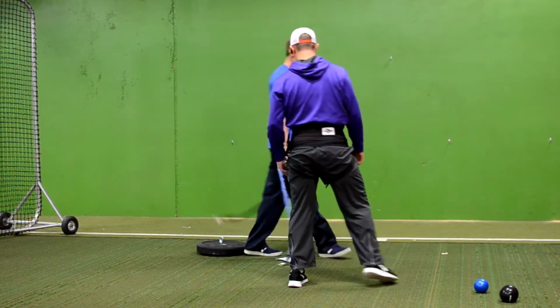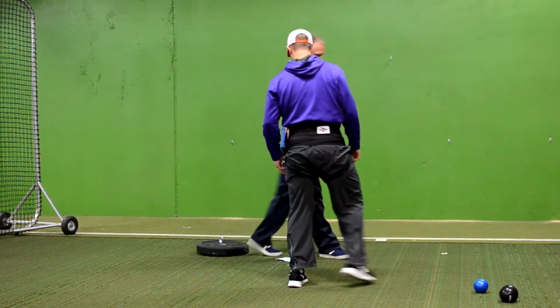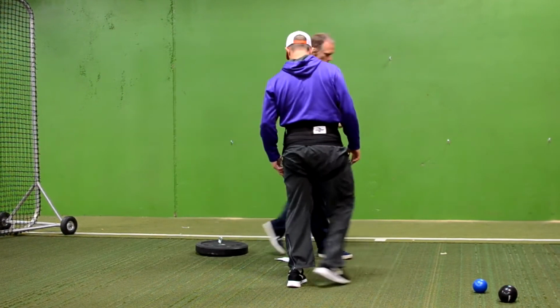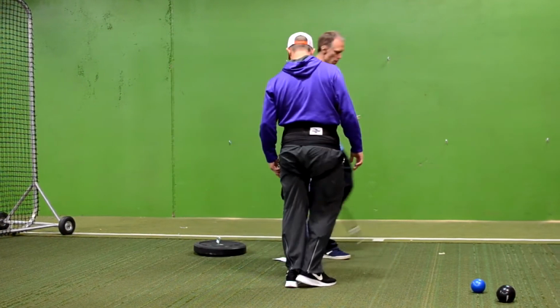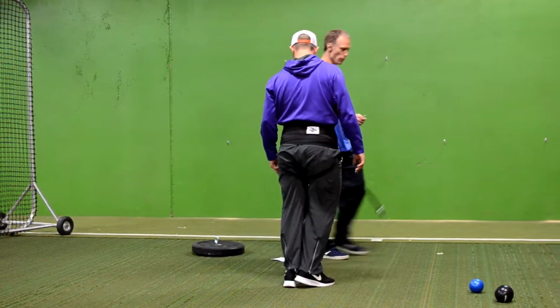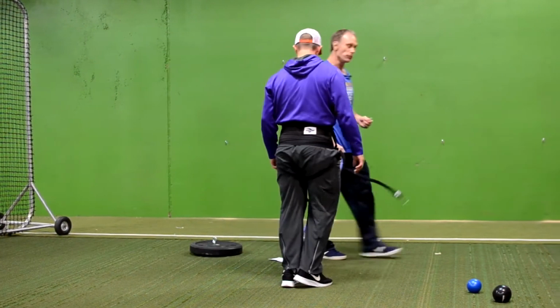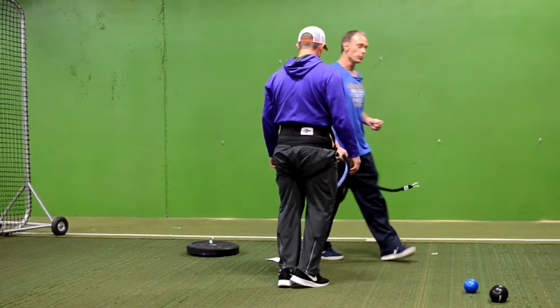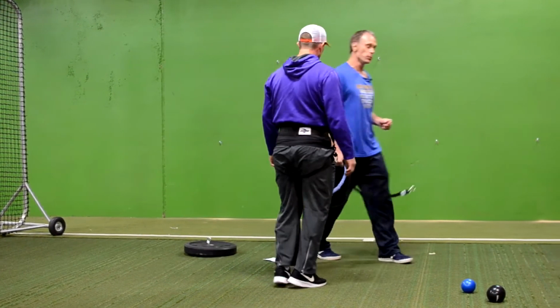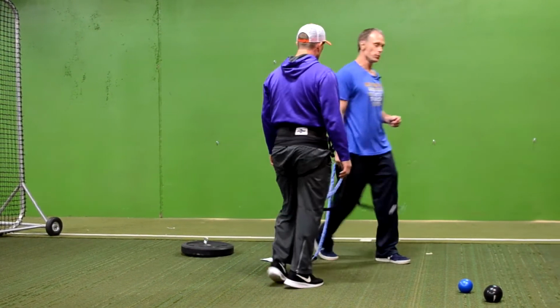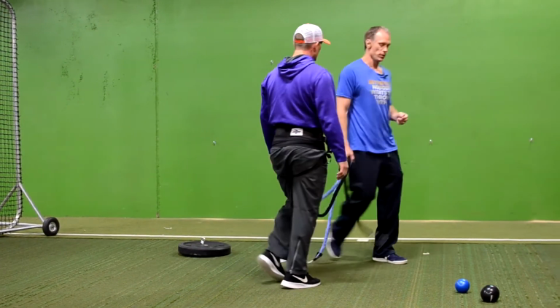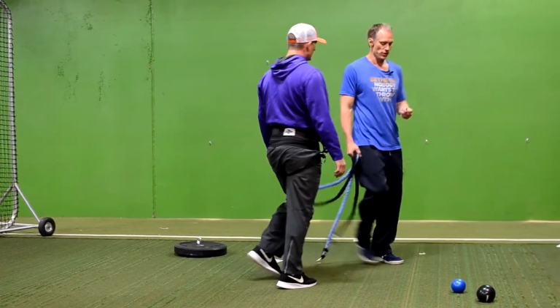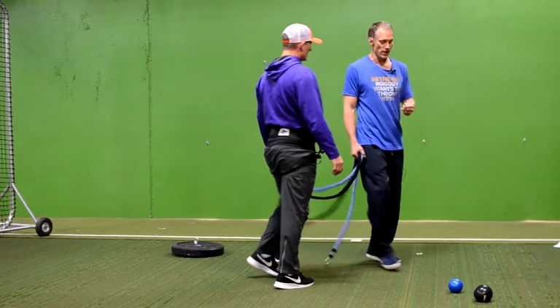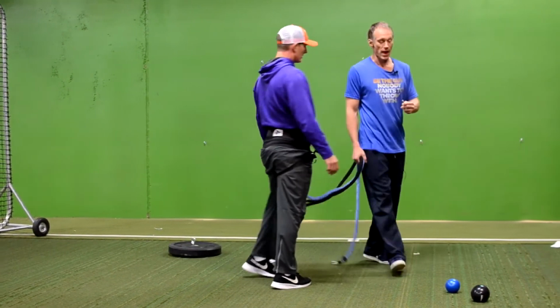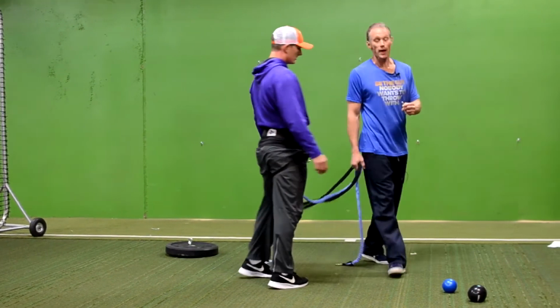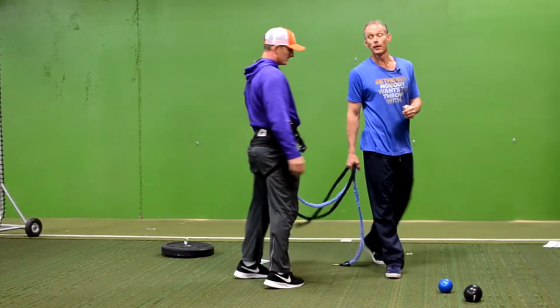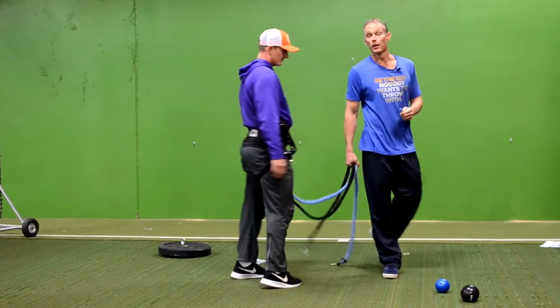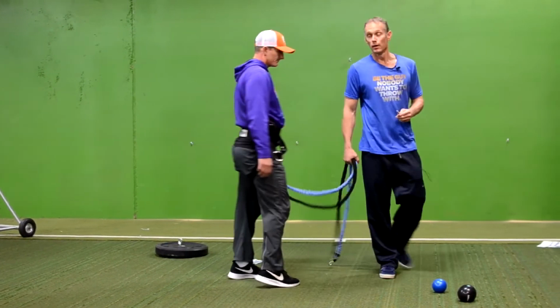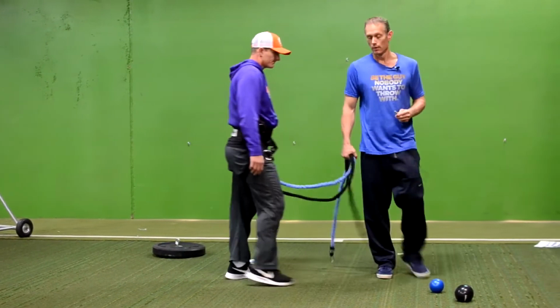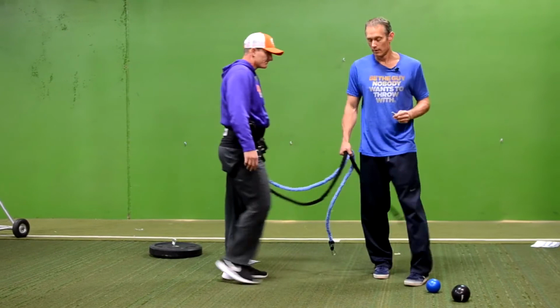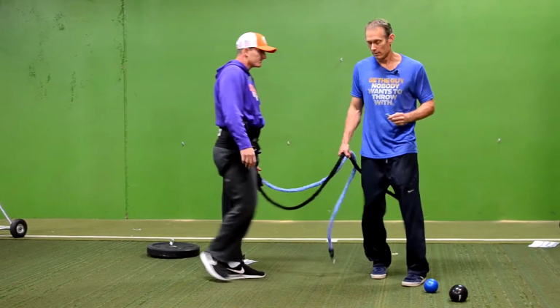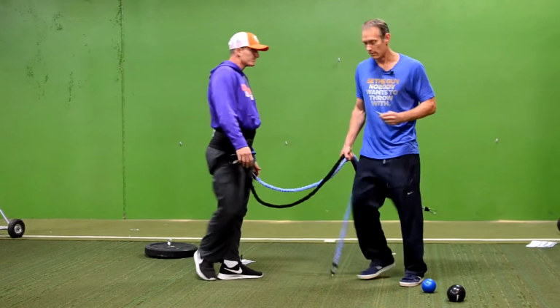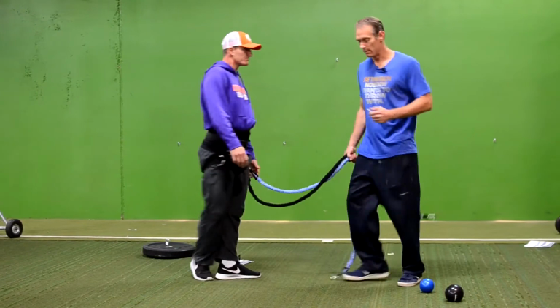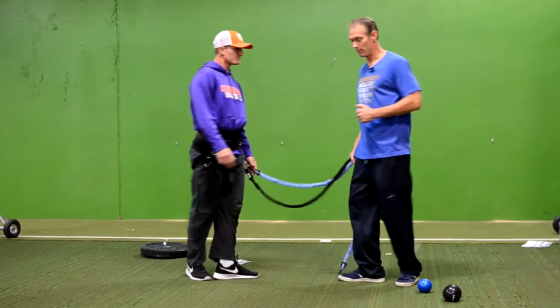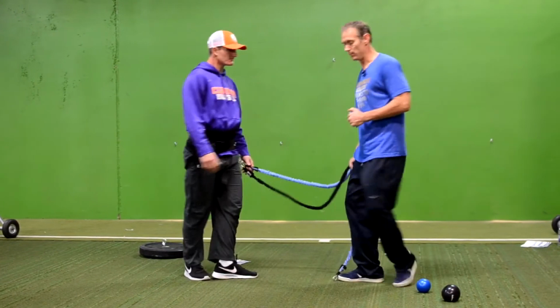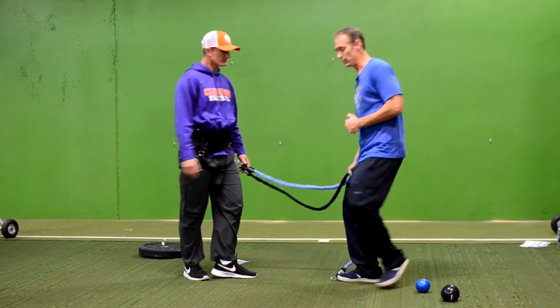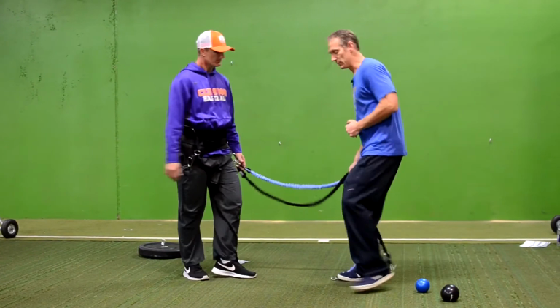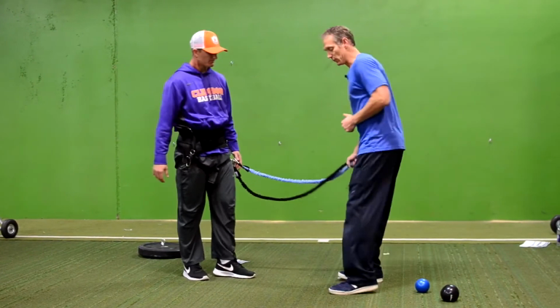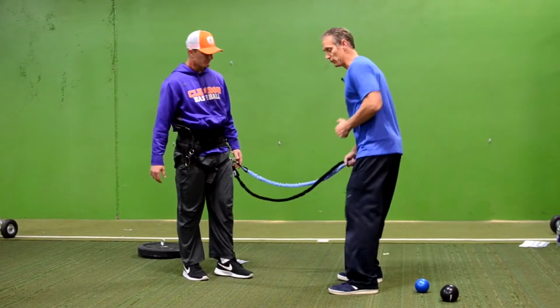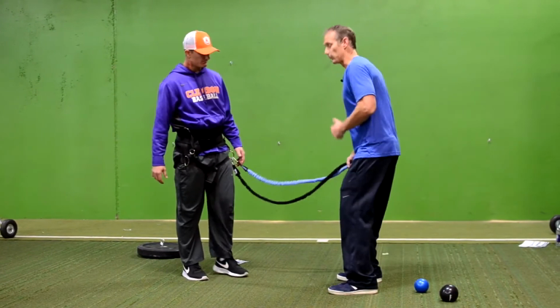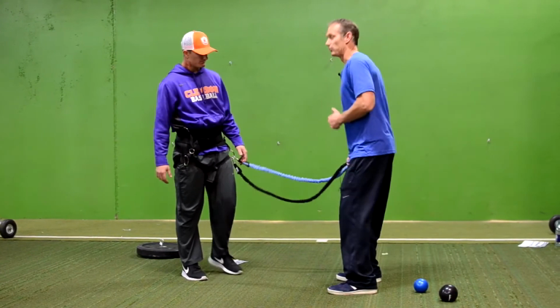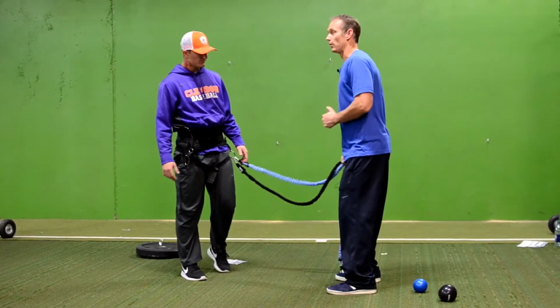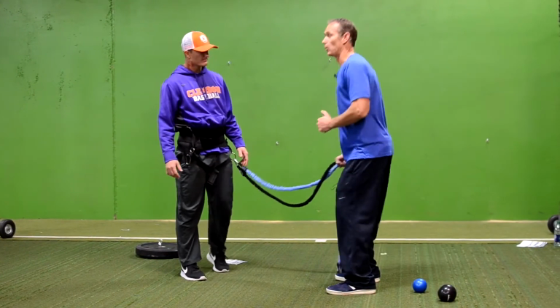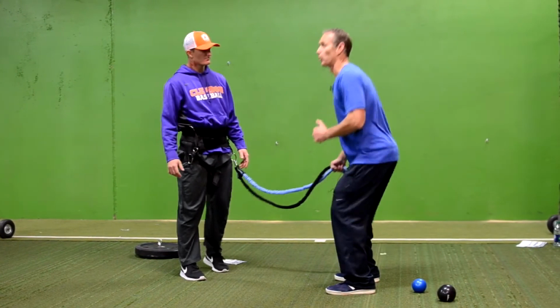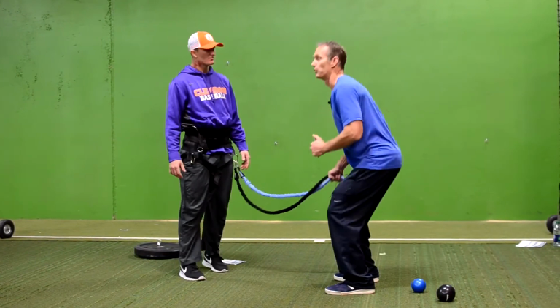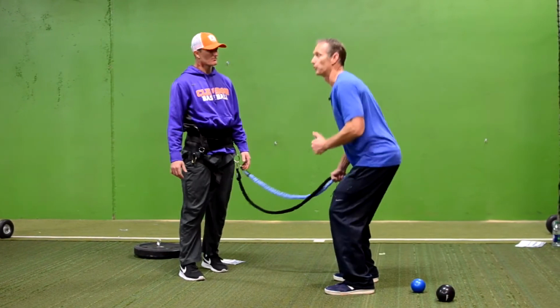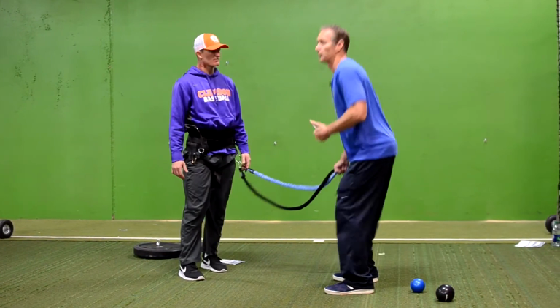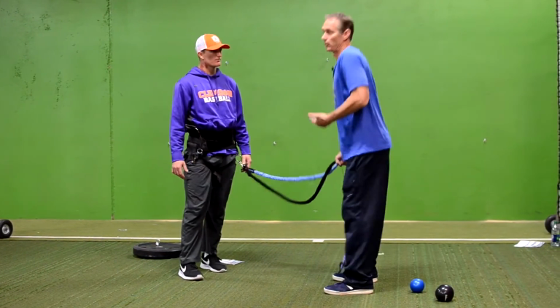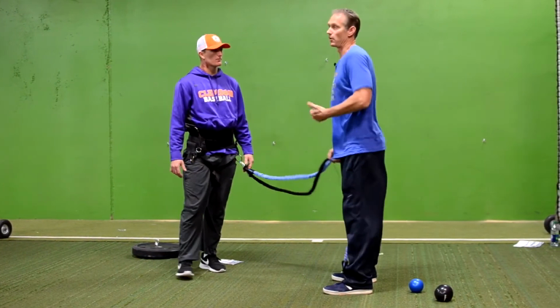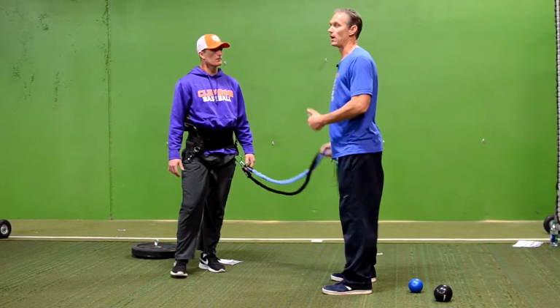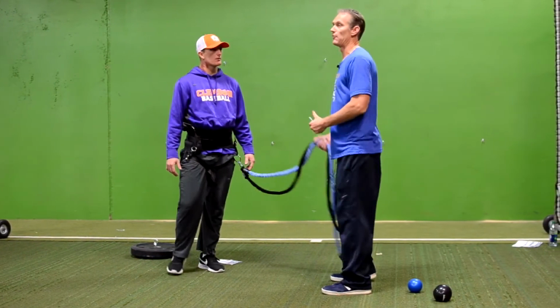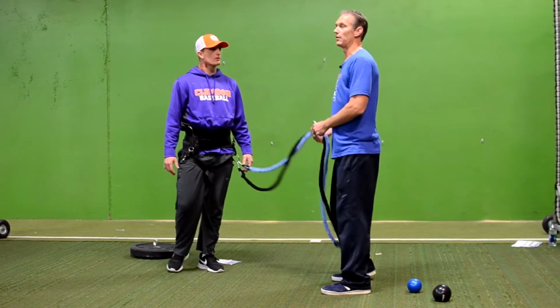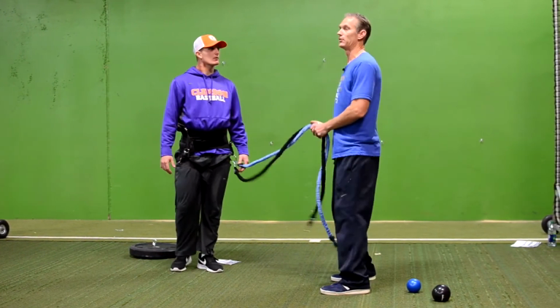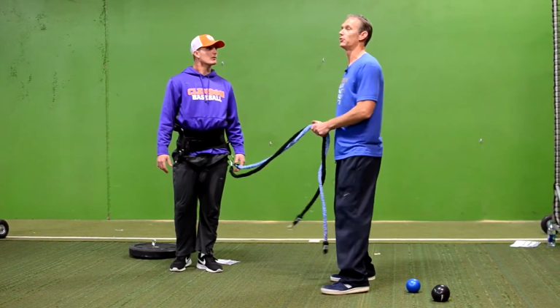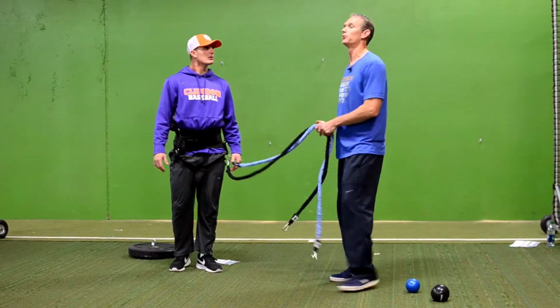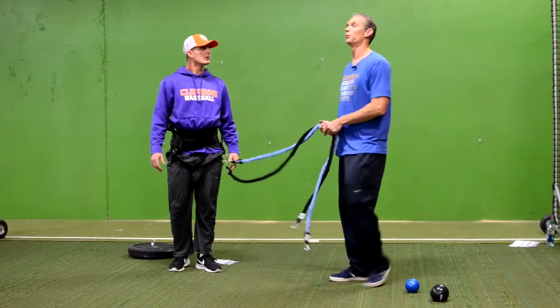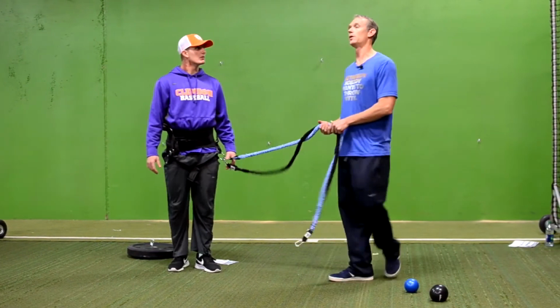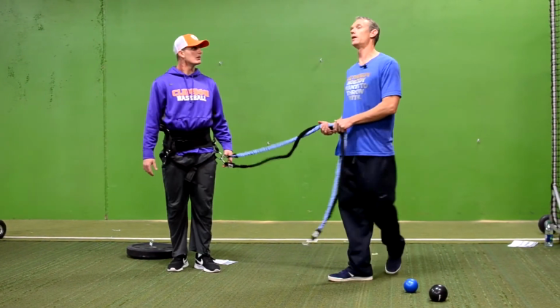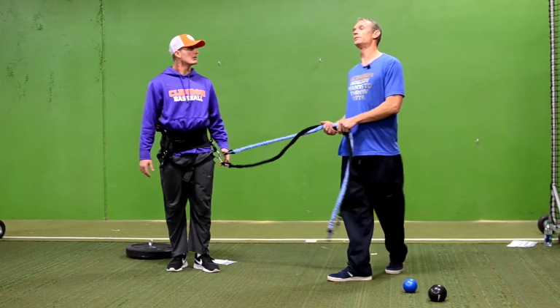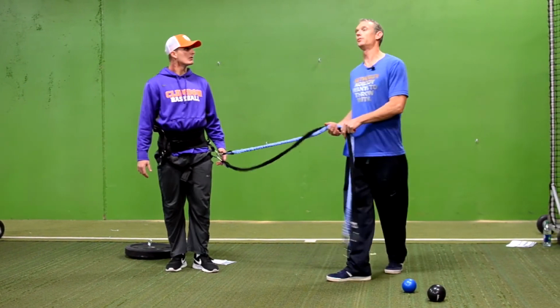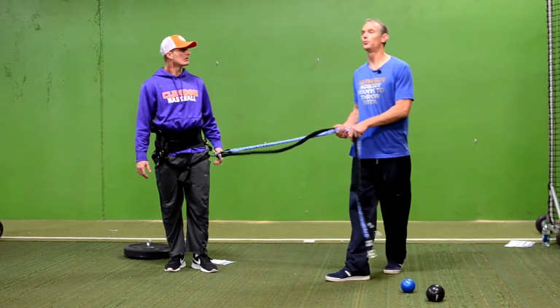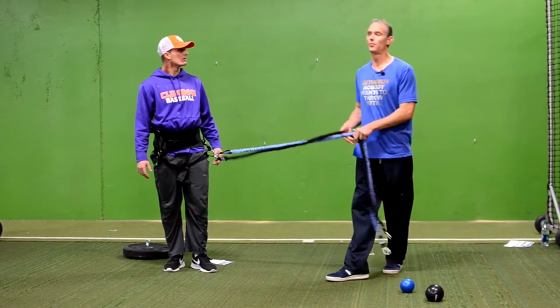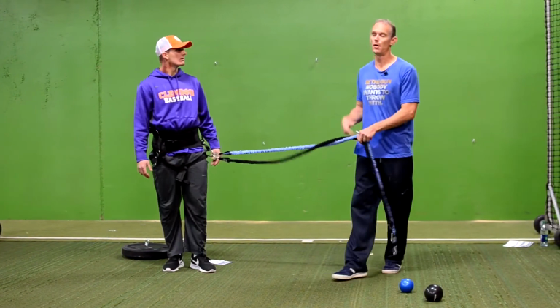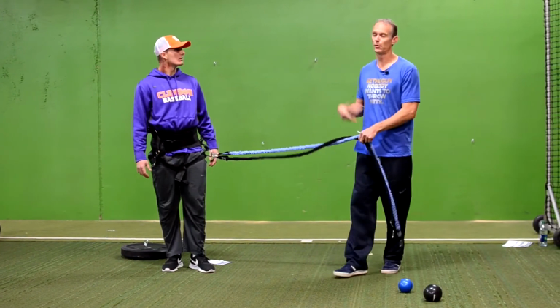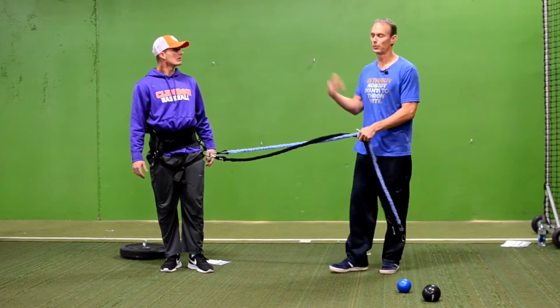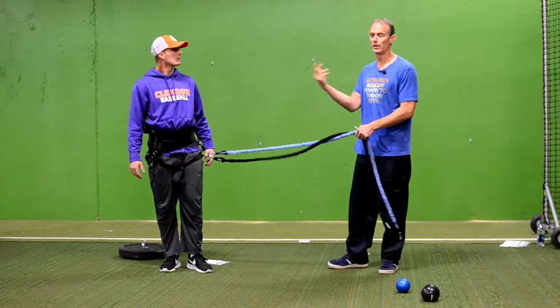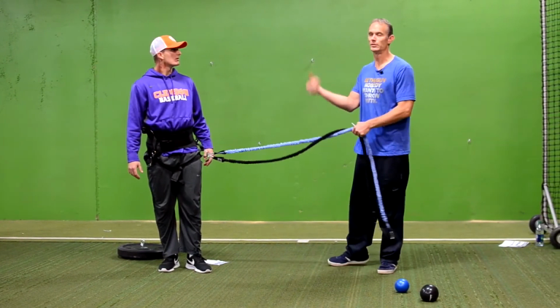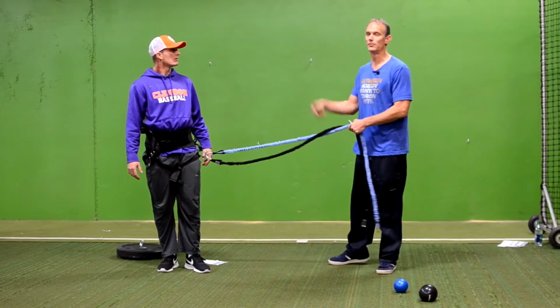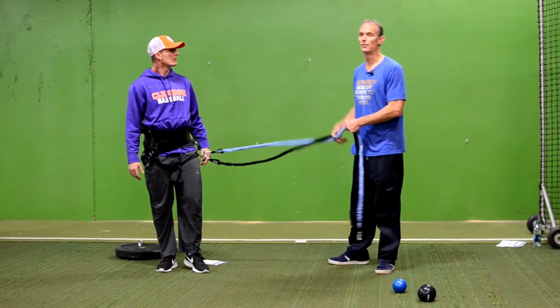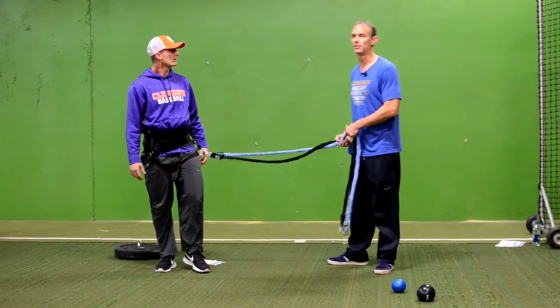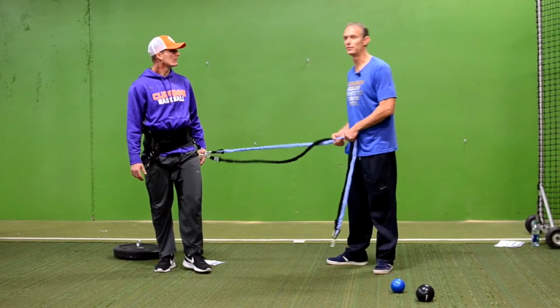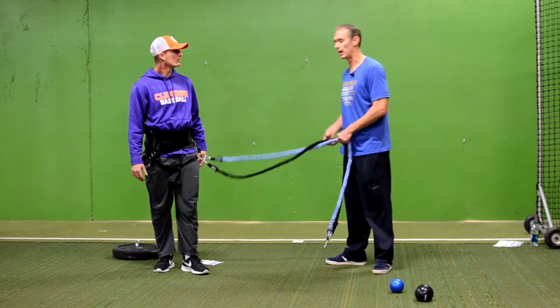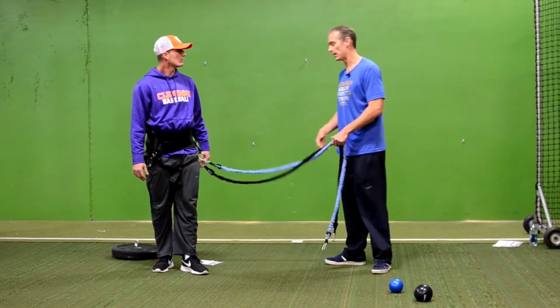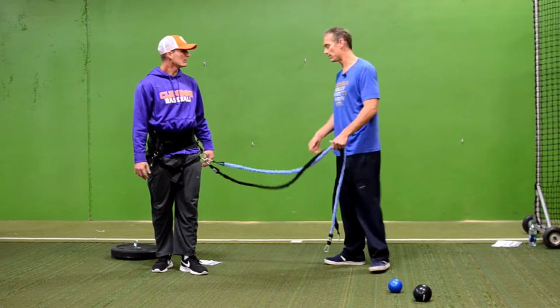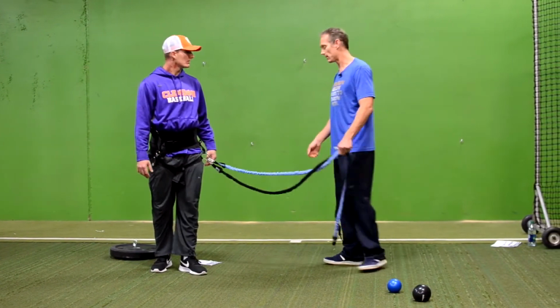If you'll notice with that, they'll just start to lower their center of gravity and they start to realize that they're stronger without you even having to say anything.